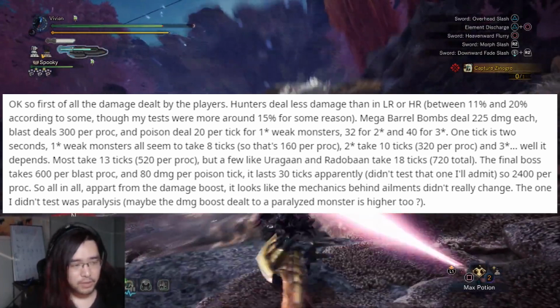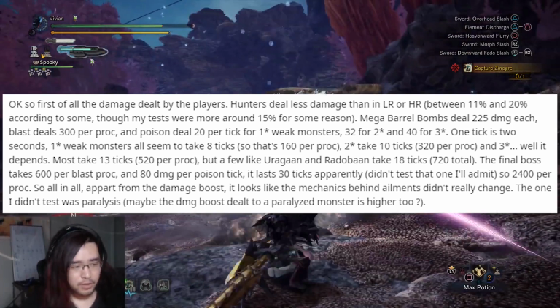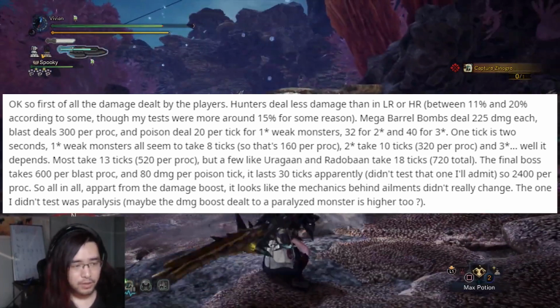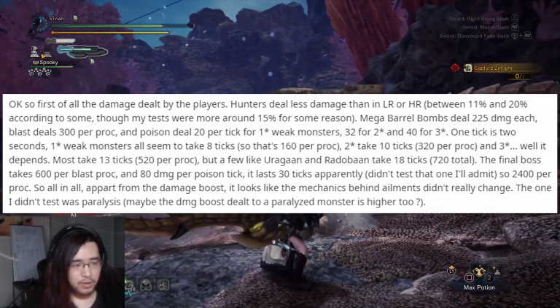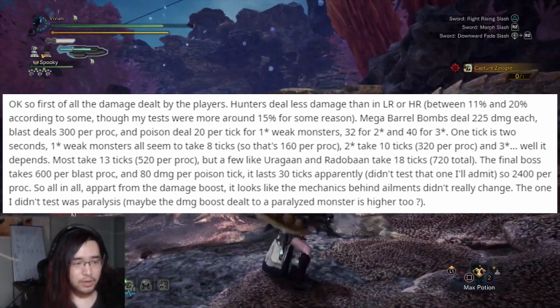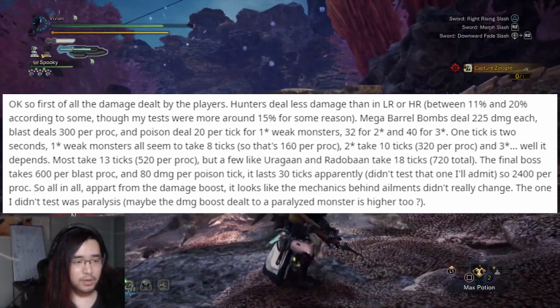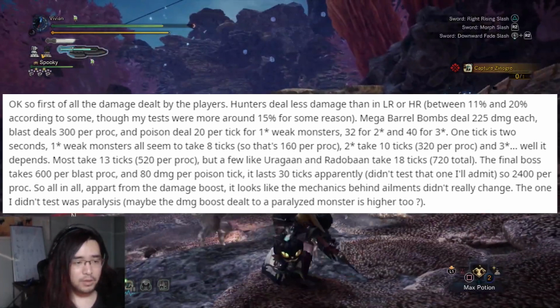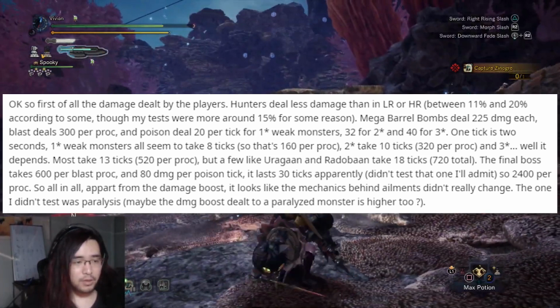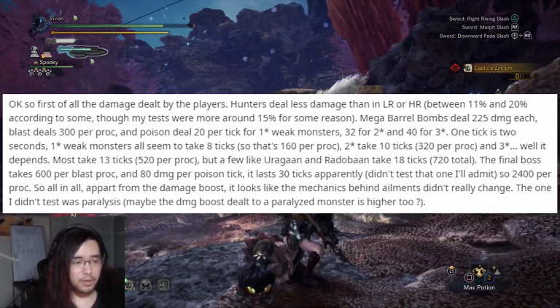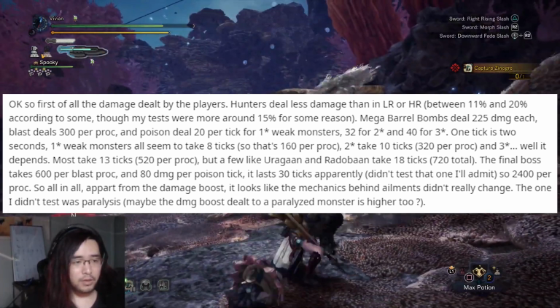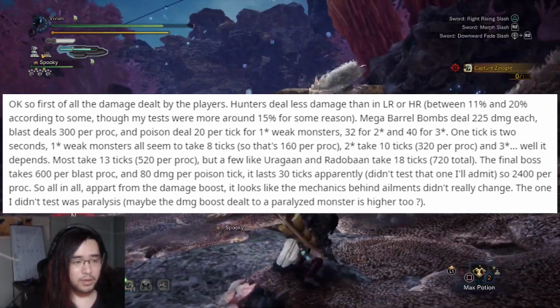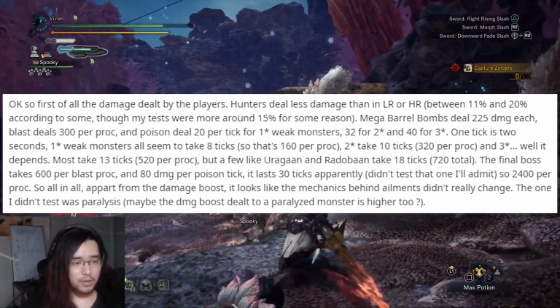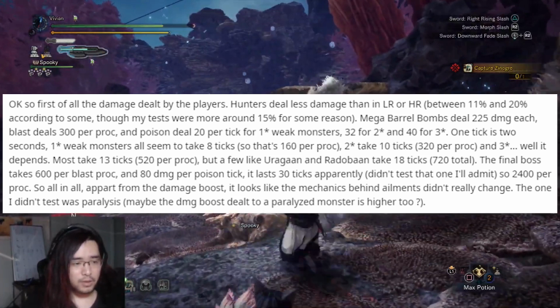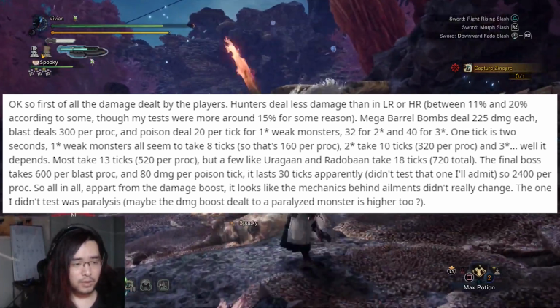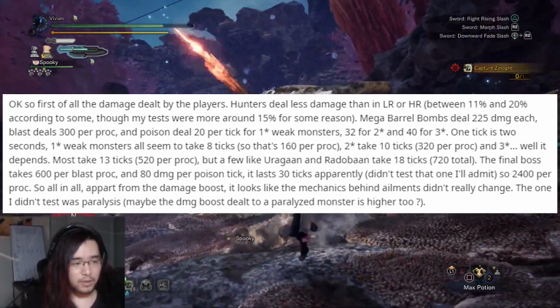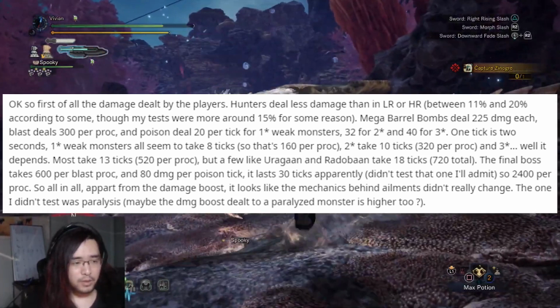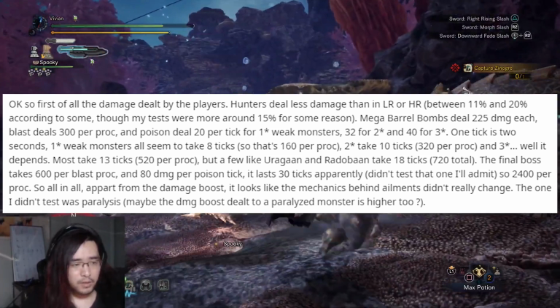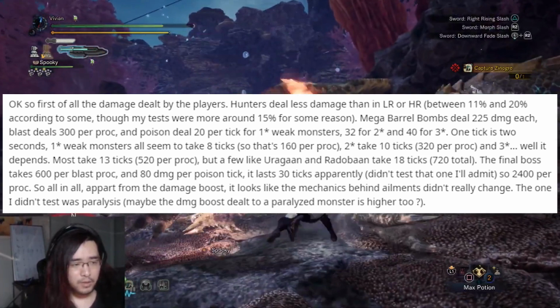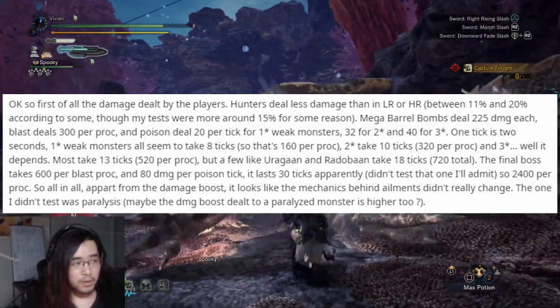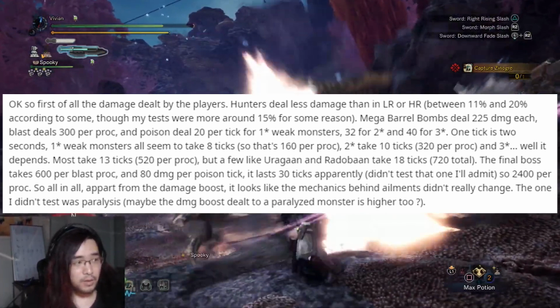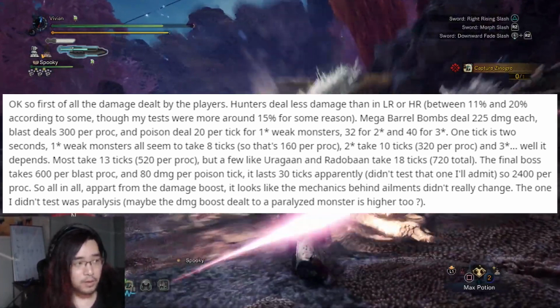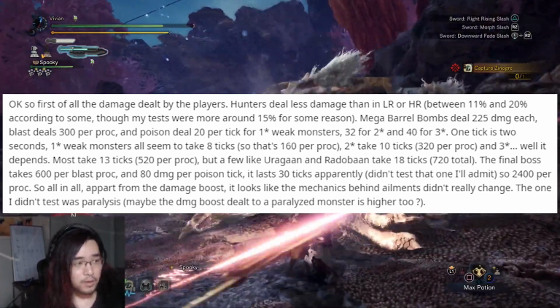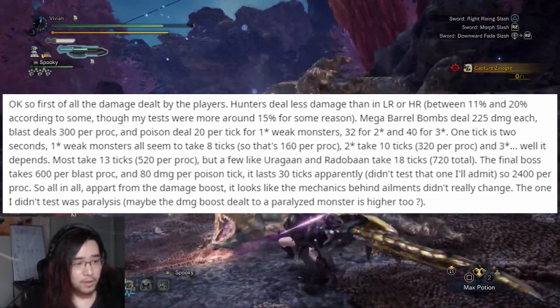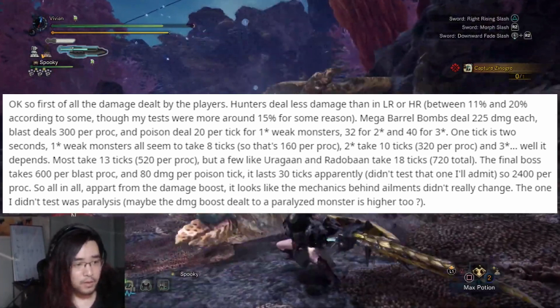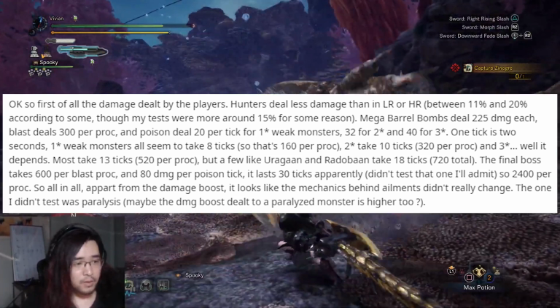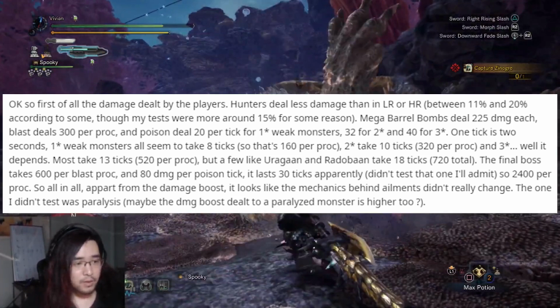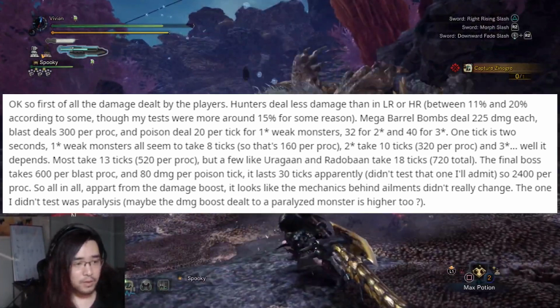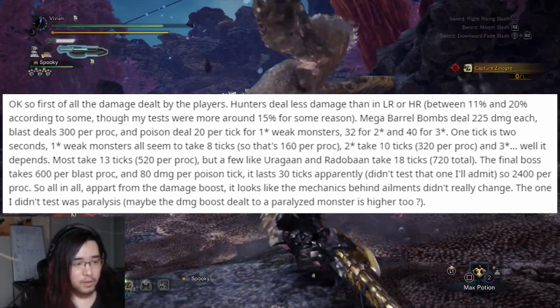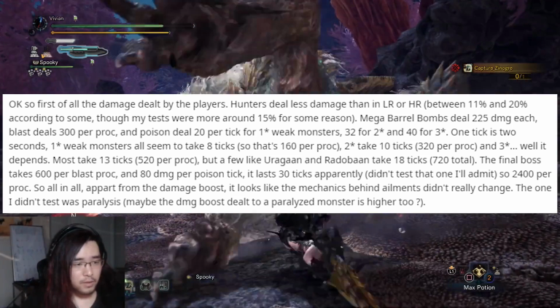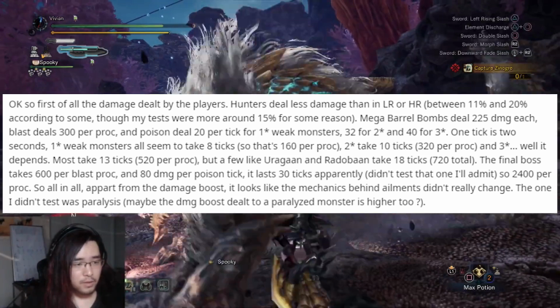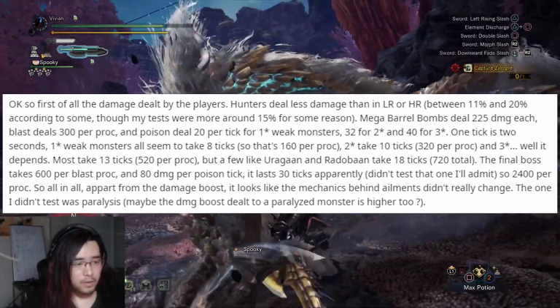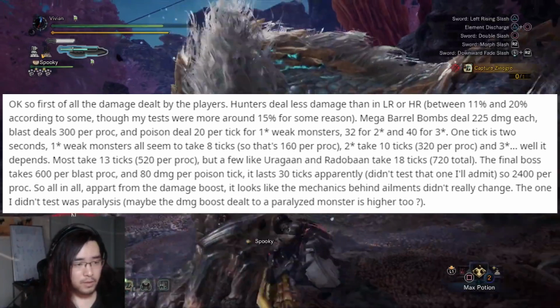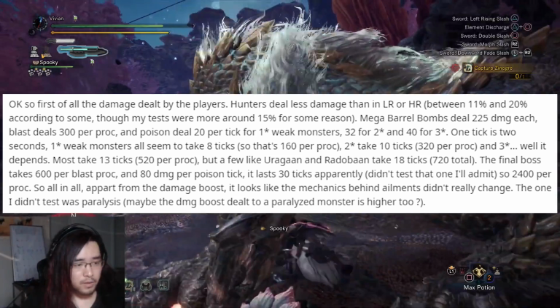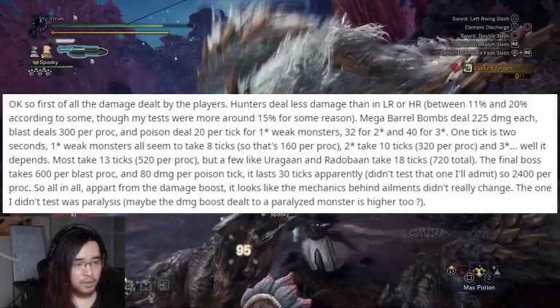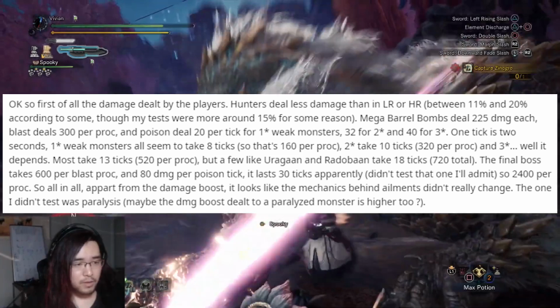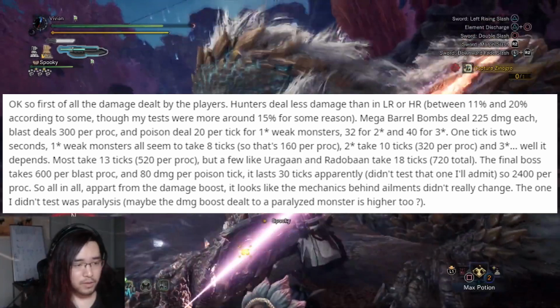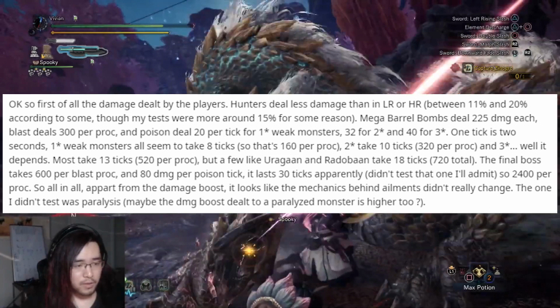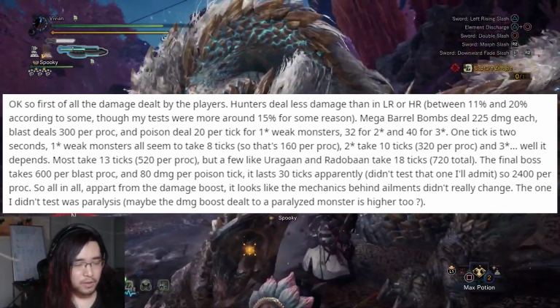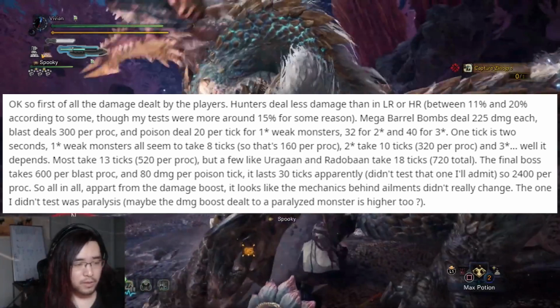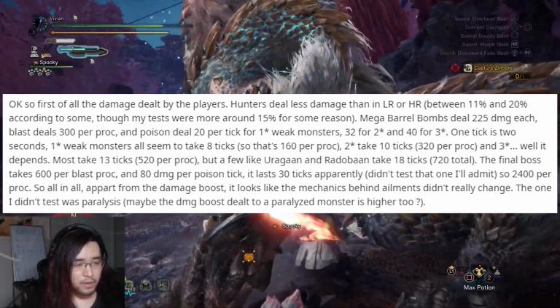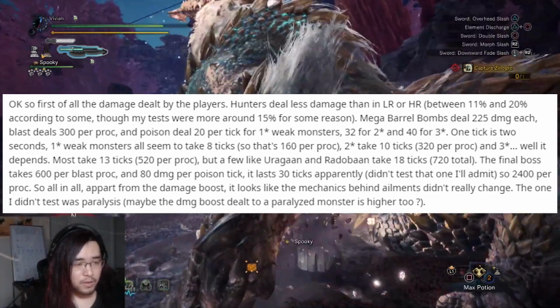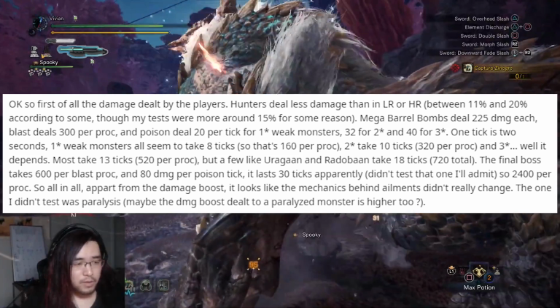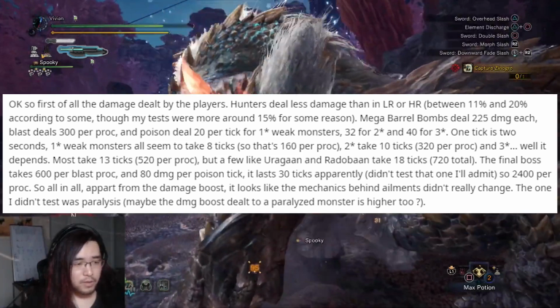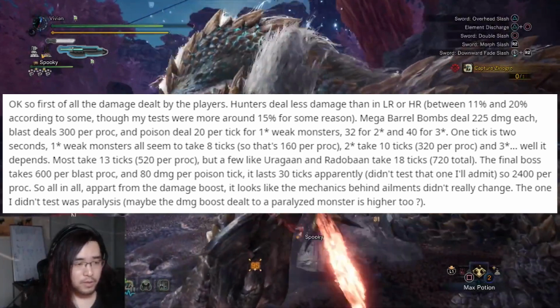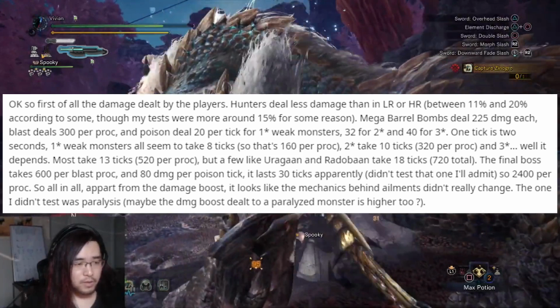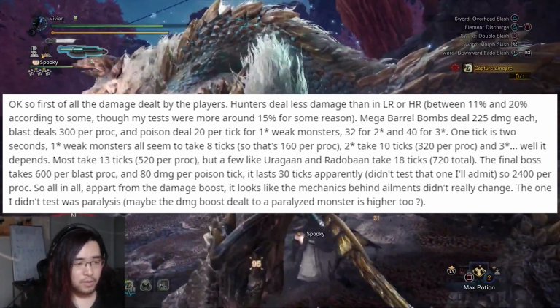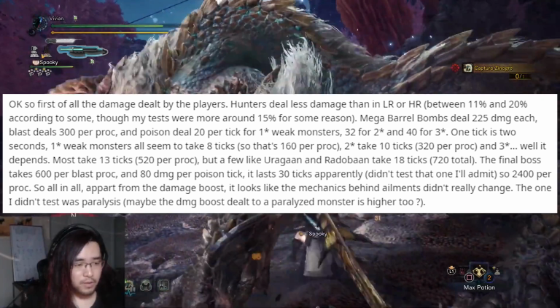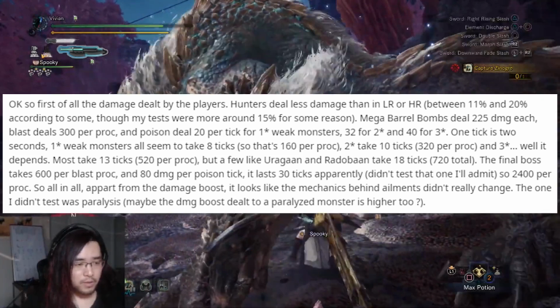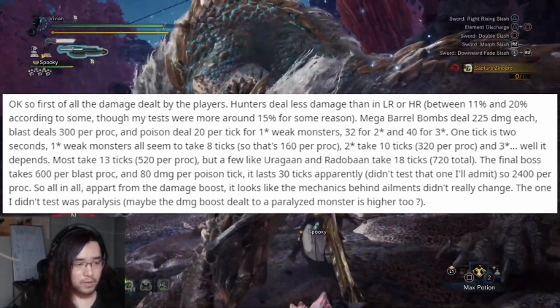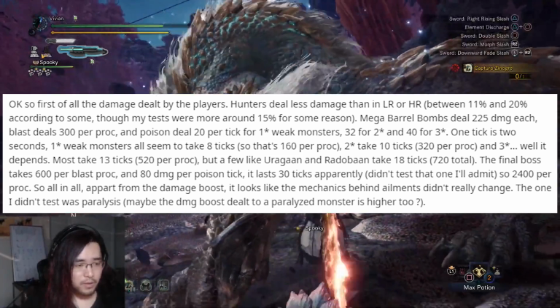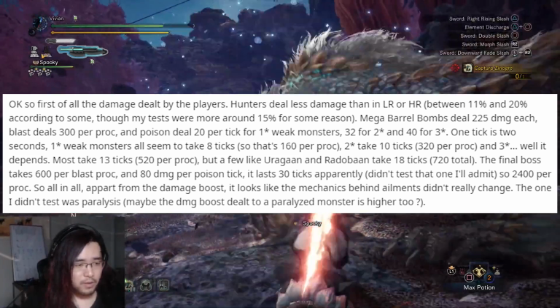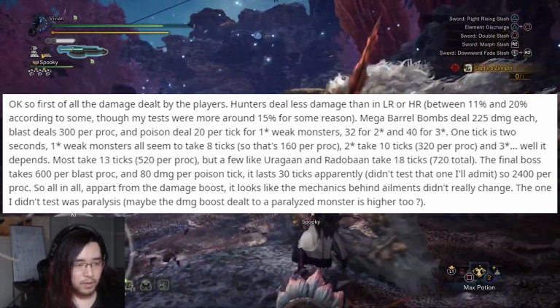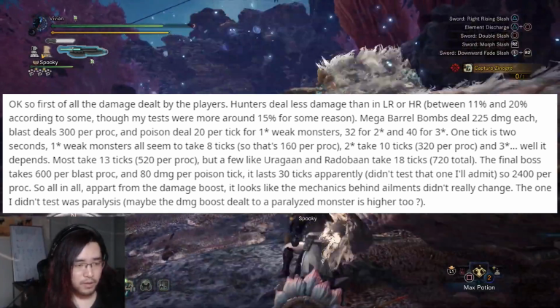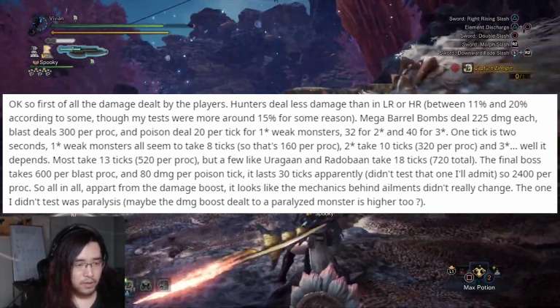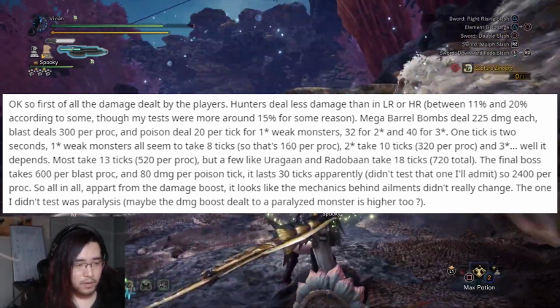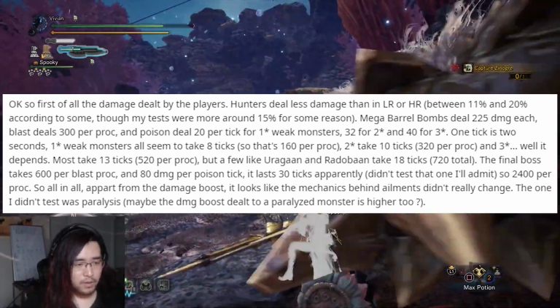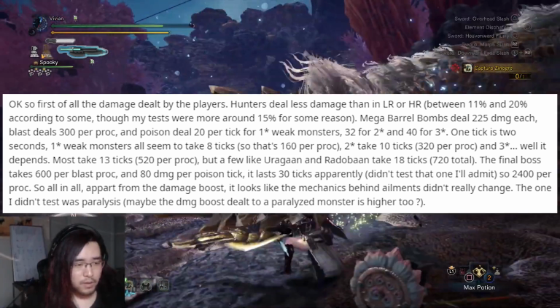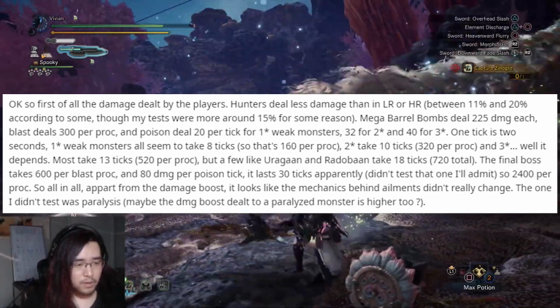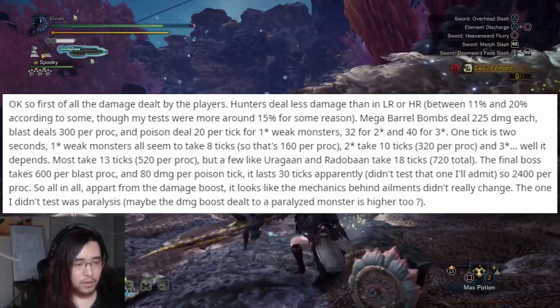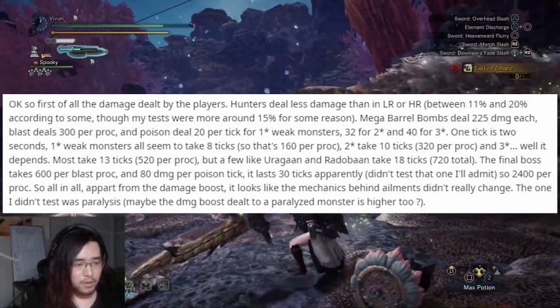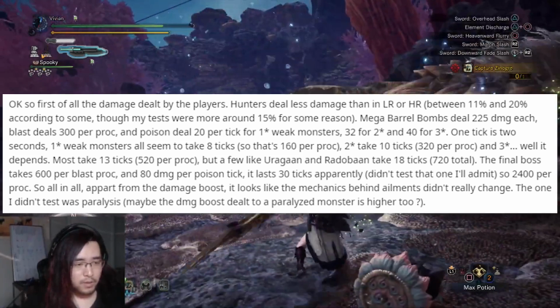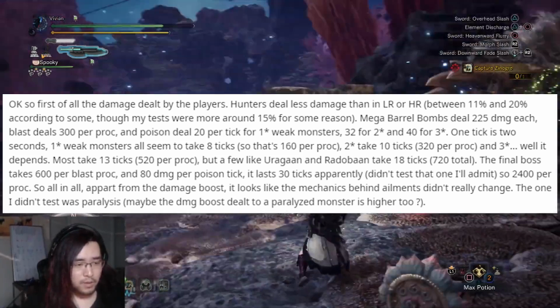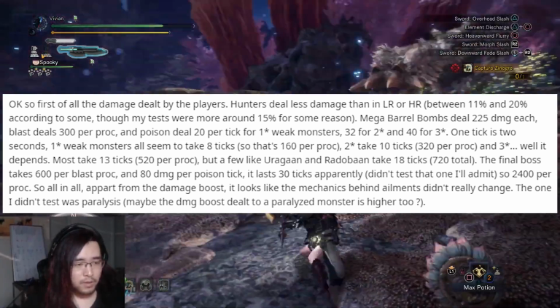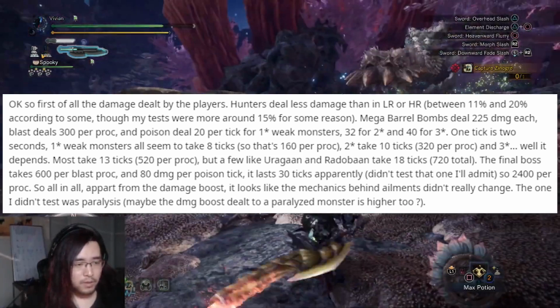And when you combine this with much higher HP pools and much higher flinch values, this is what makes monsters take so much longer to kill in master rank.